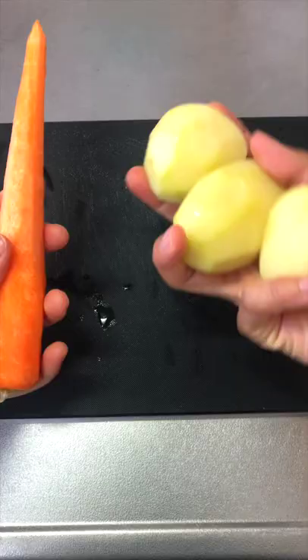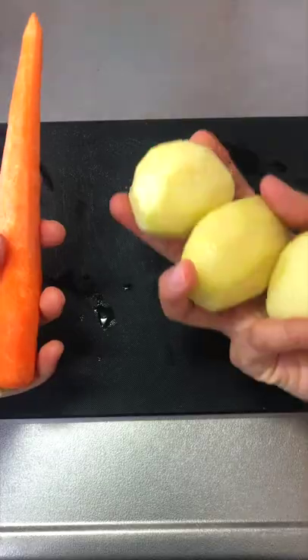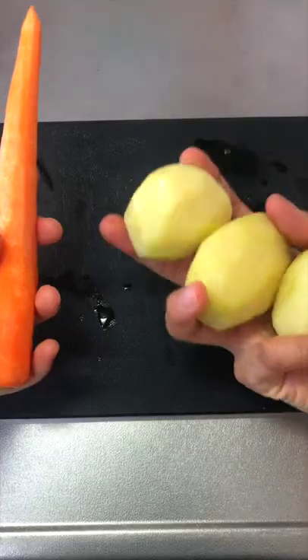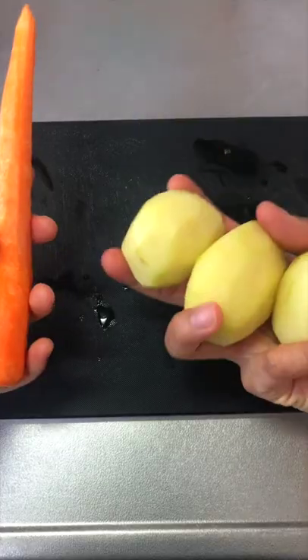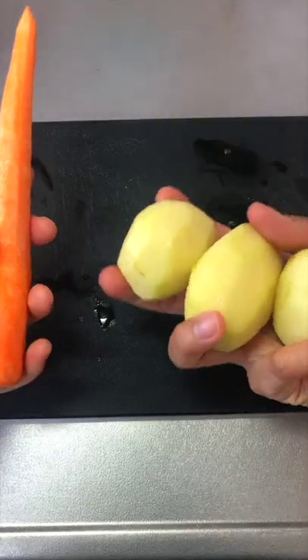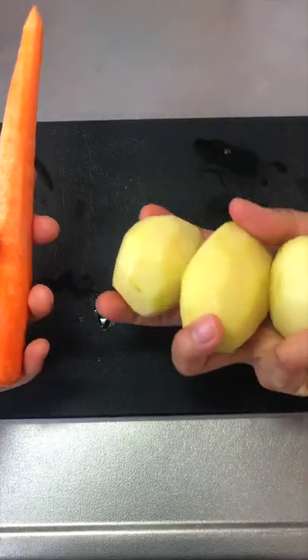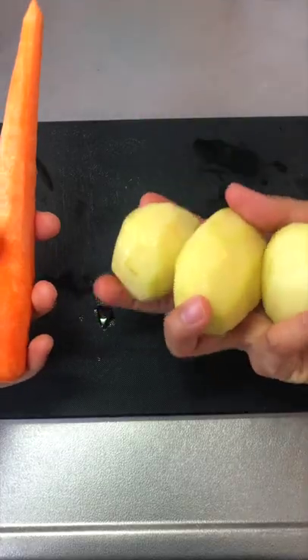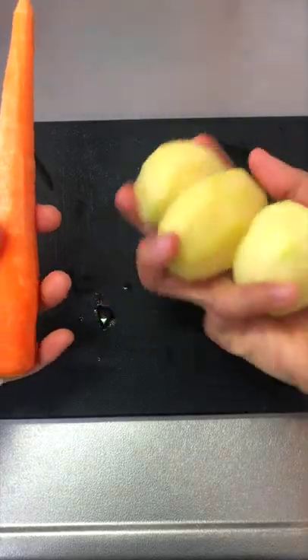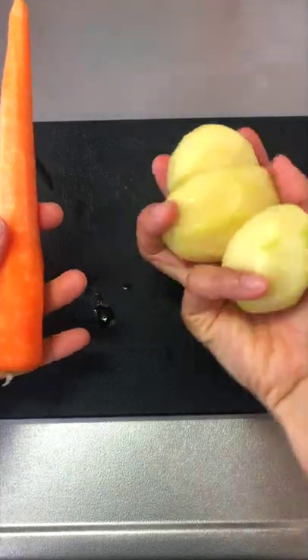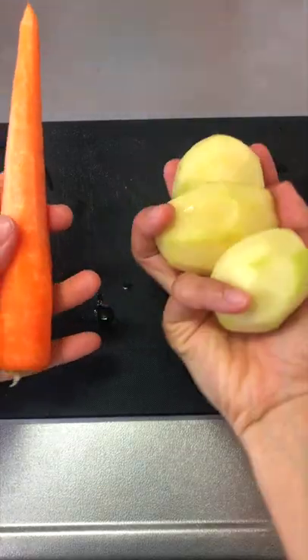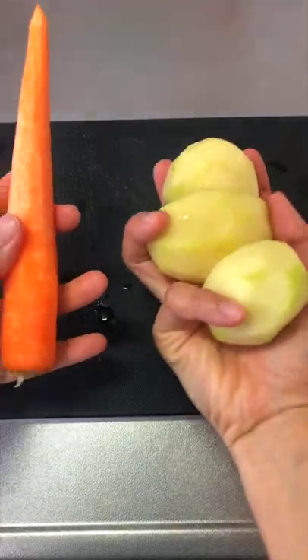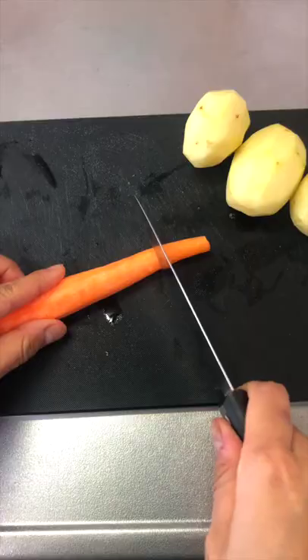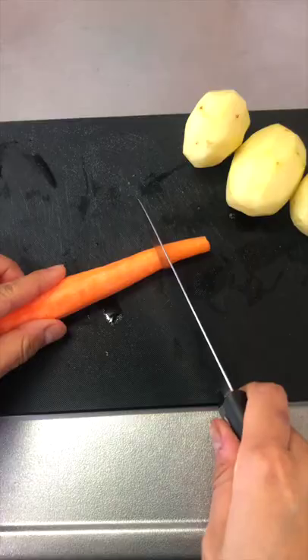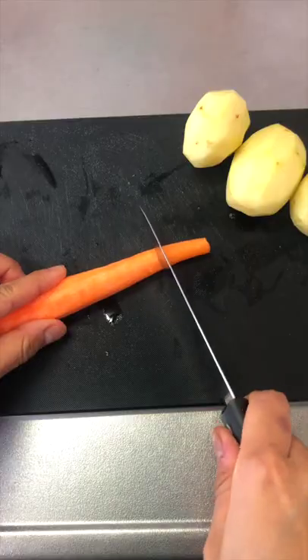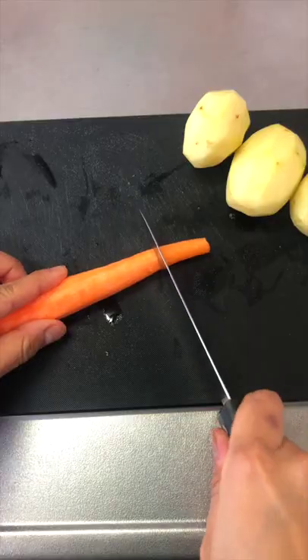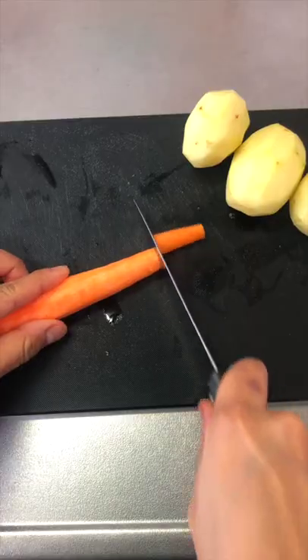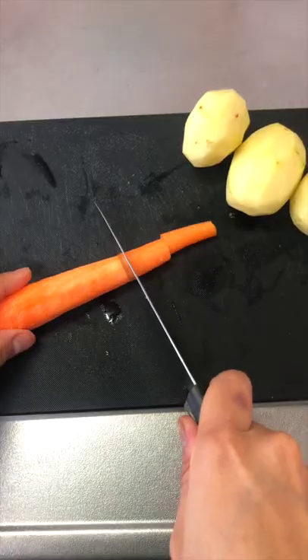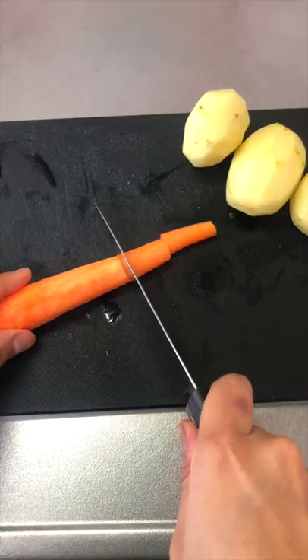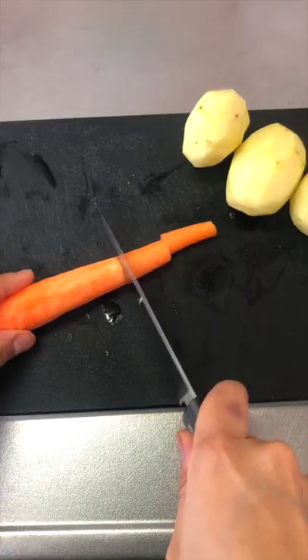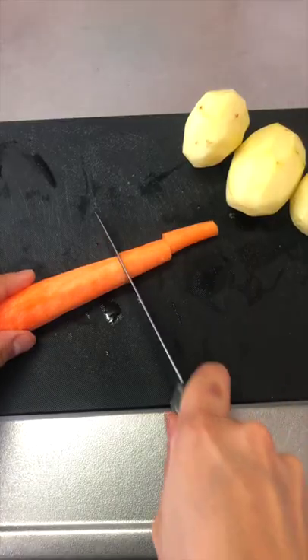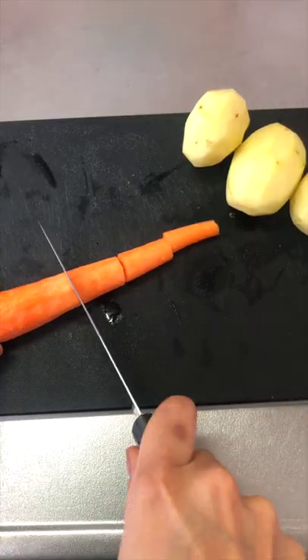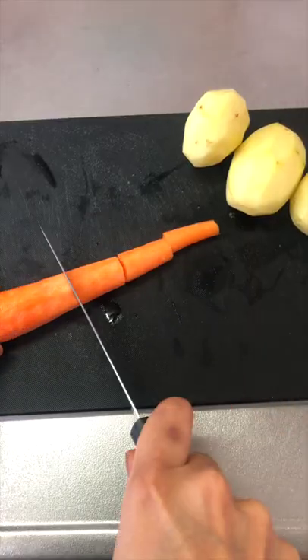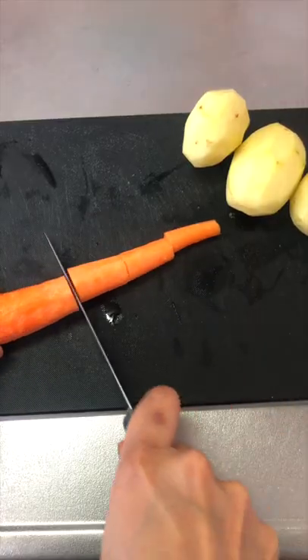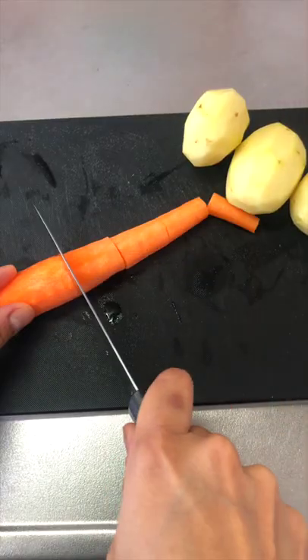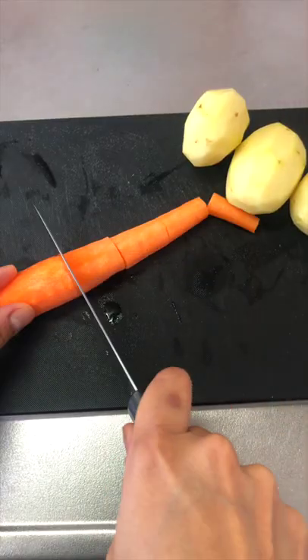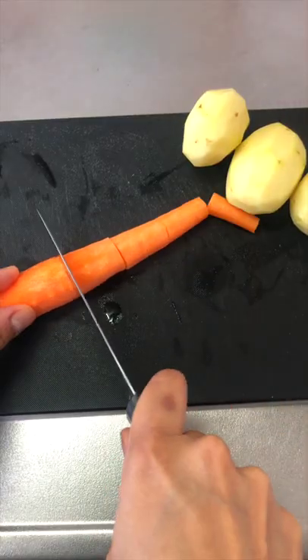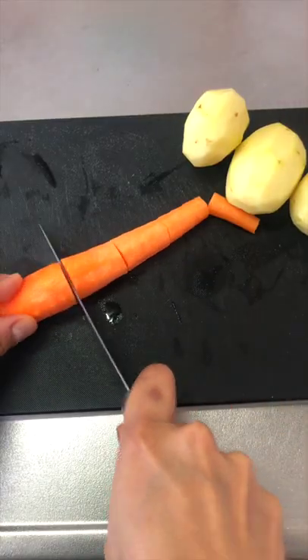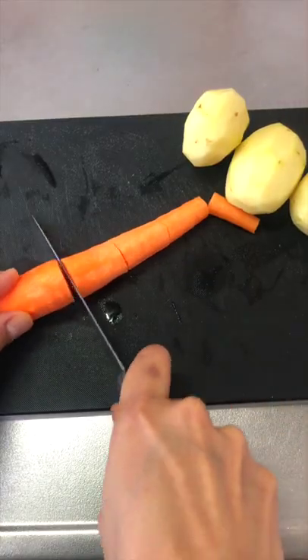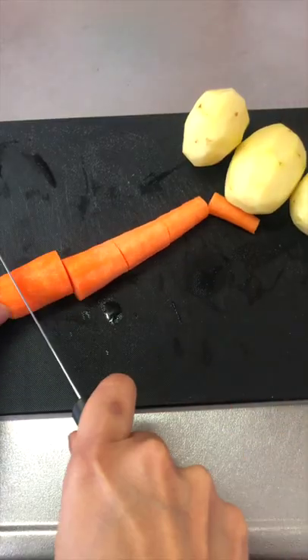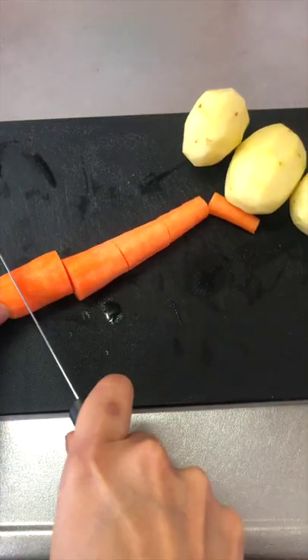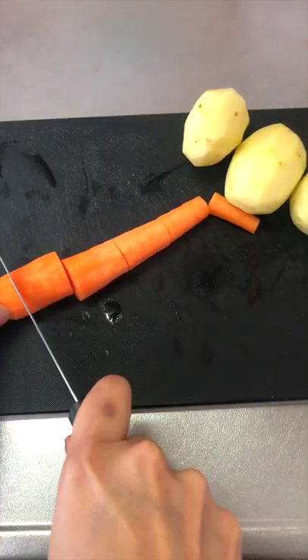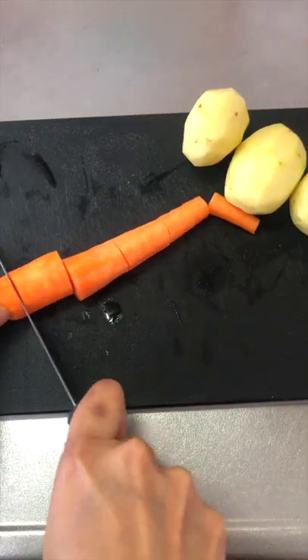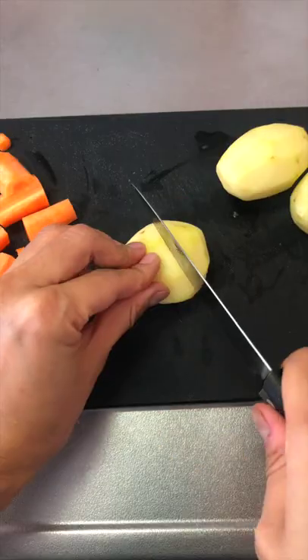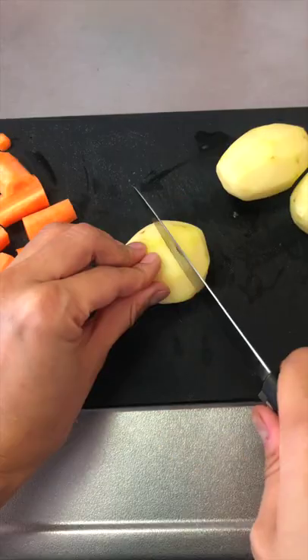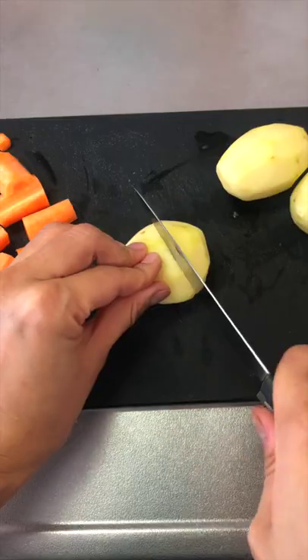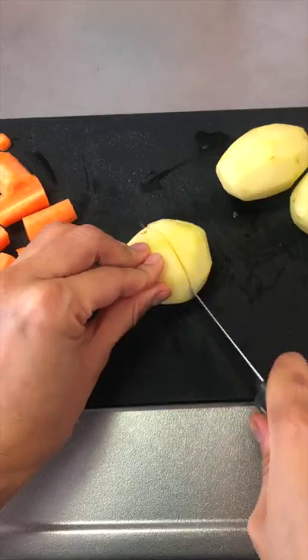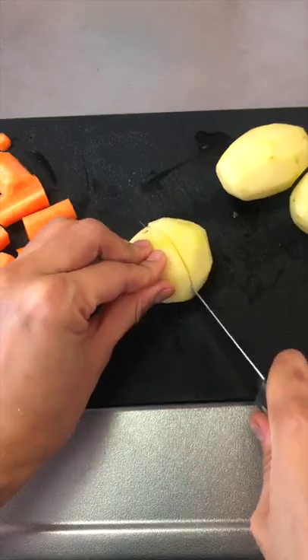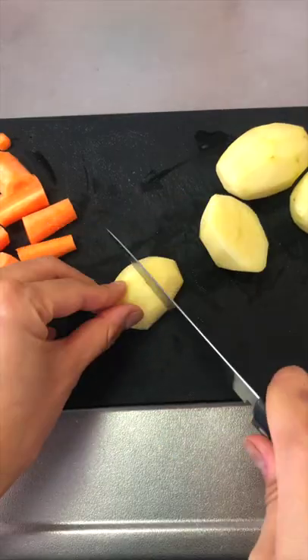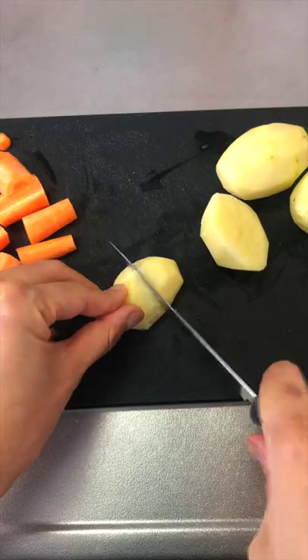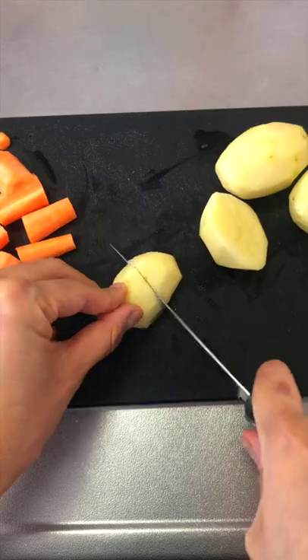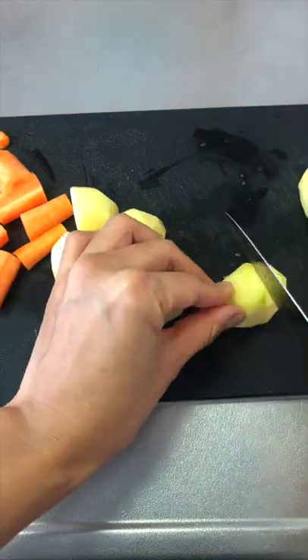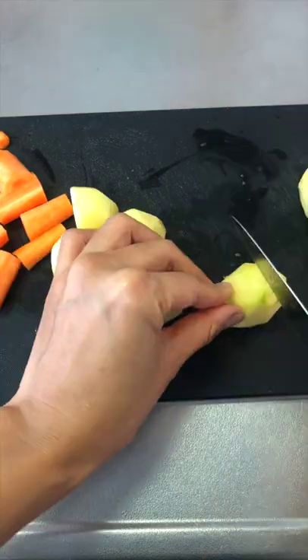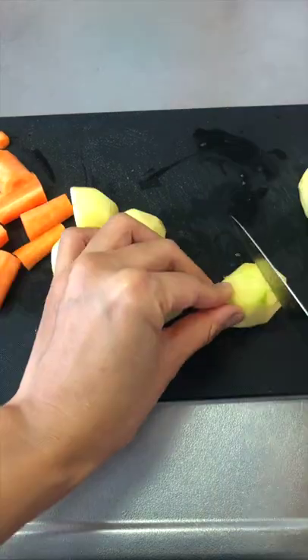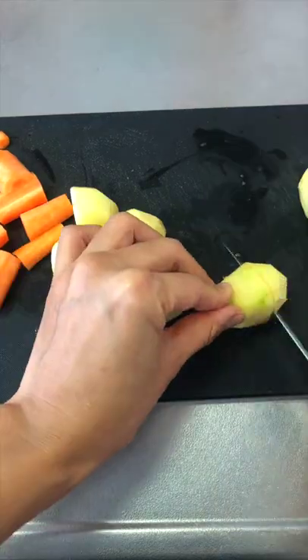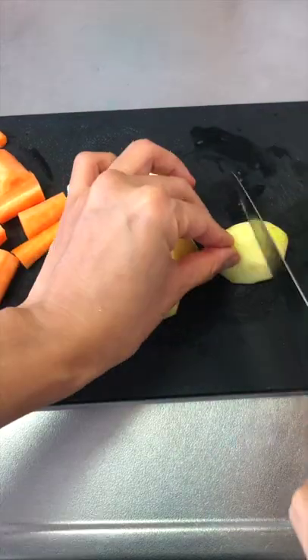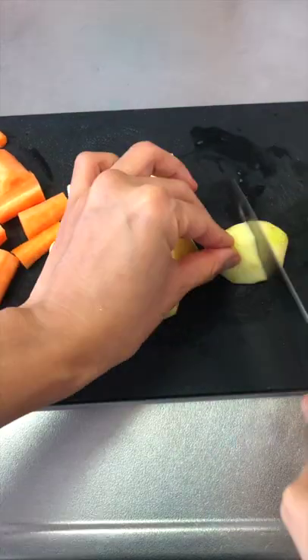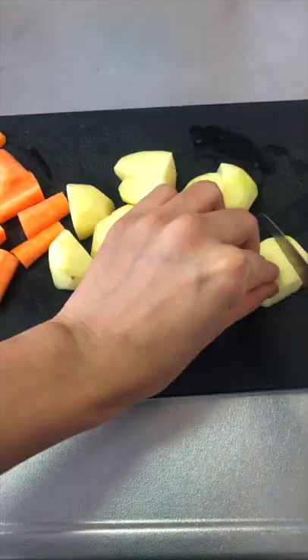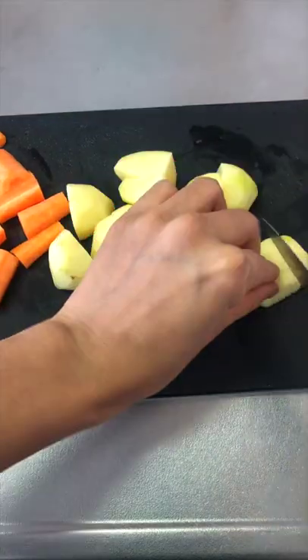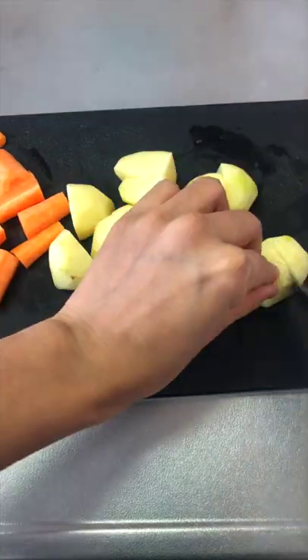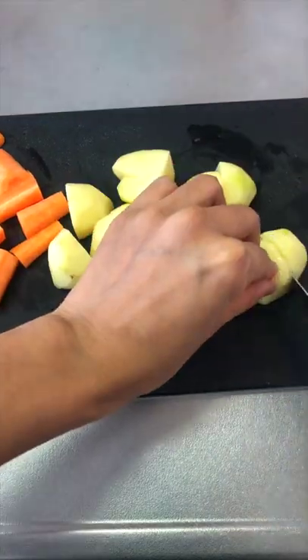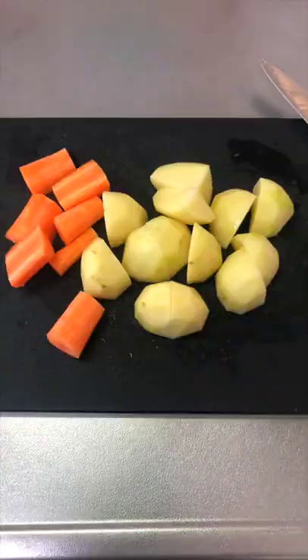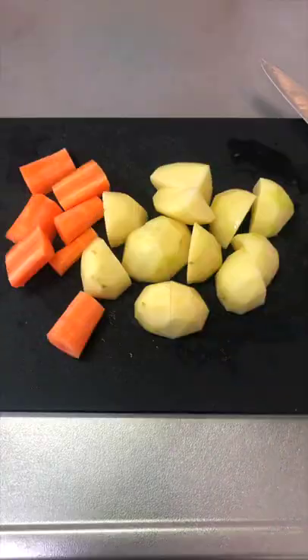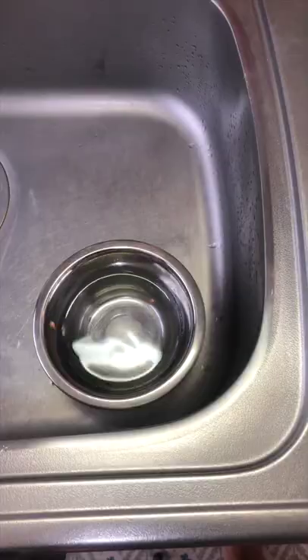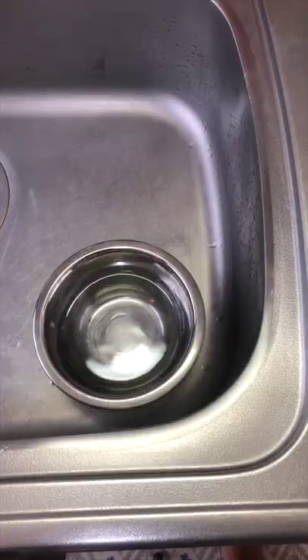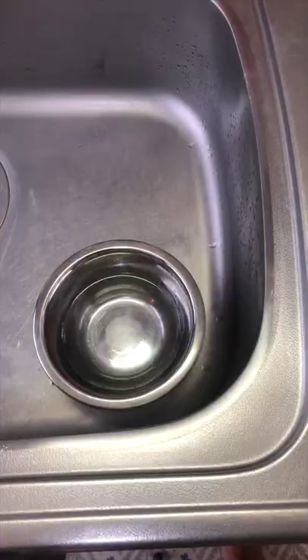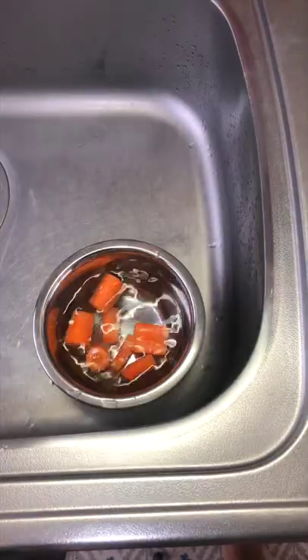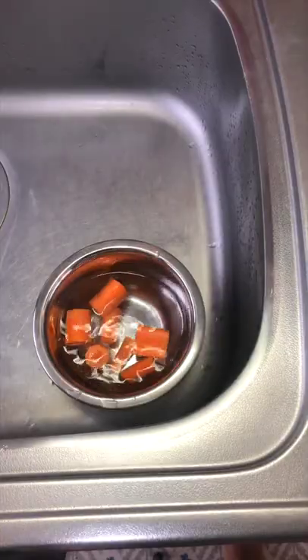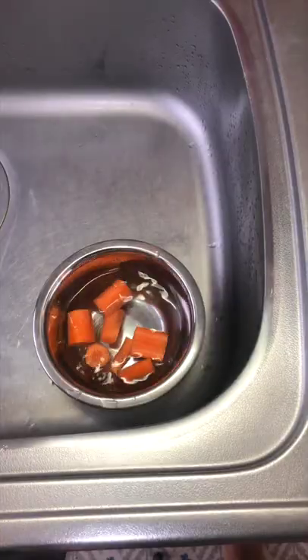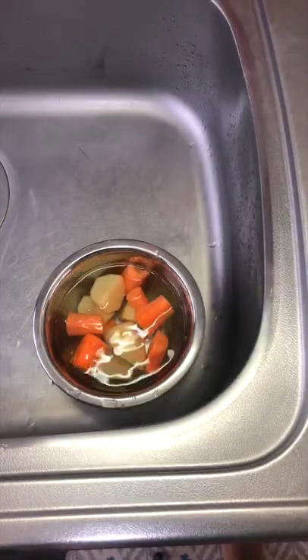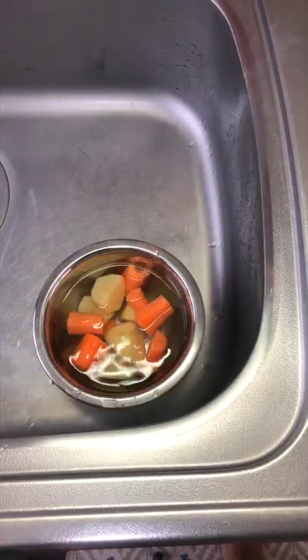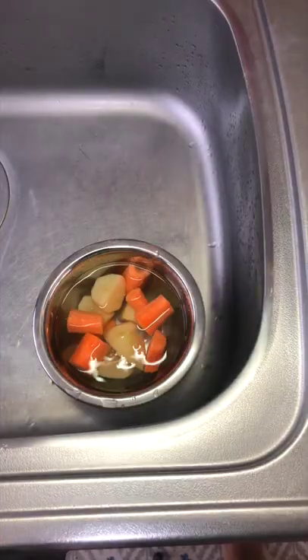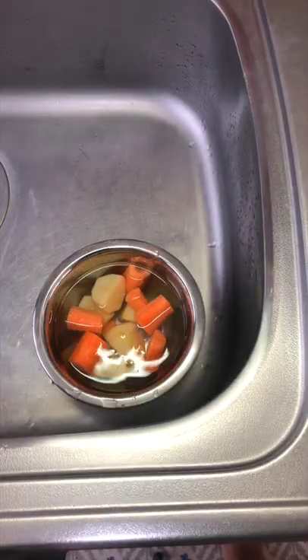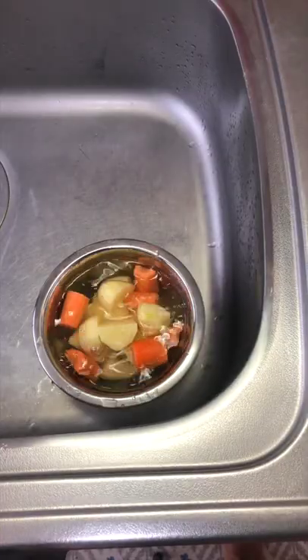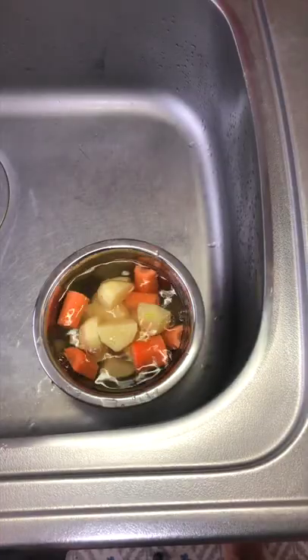Hear the crunch? You need only a few ingredients for that — a carrot and some potatoes. This calls for samosas.